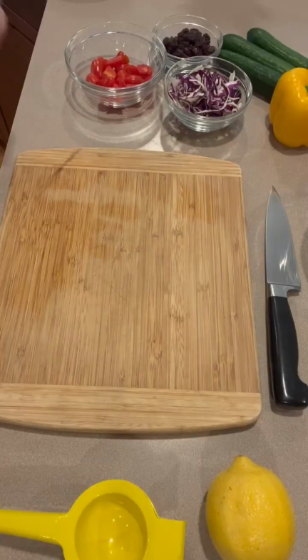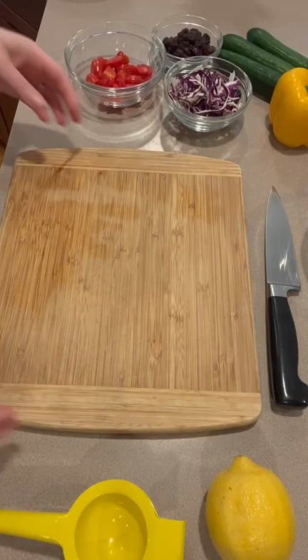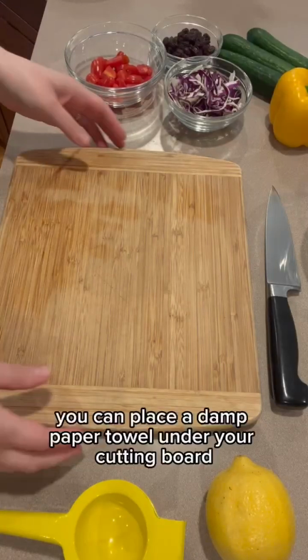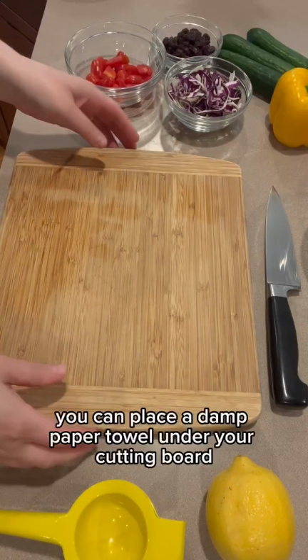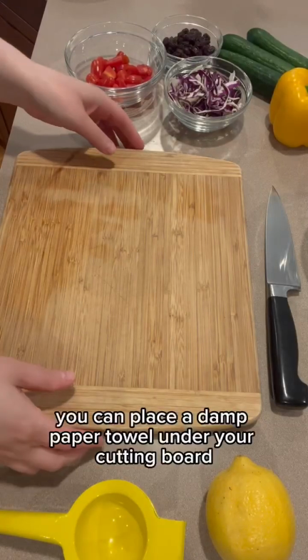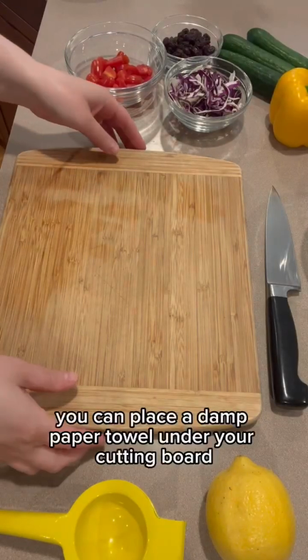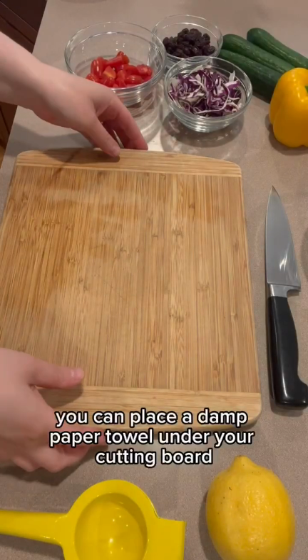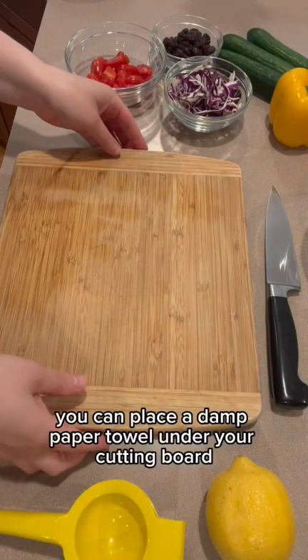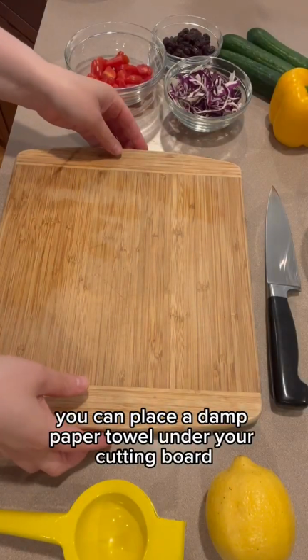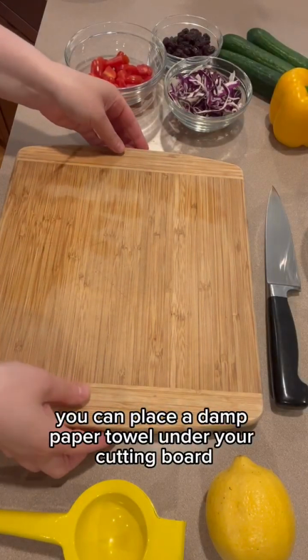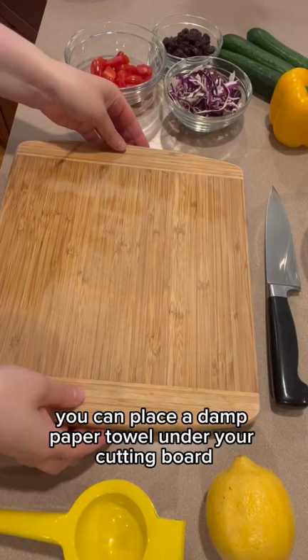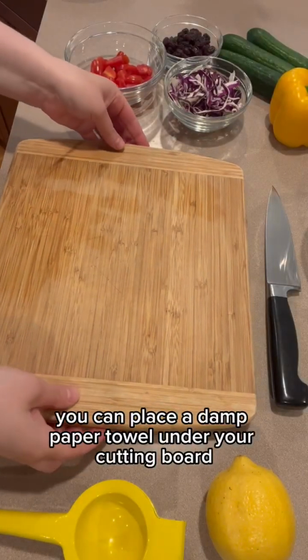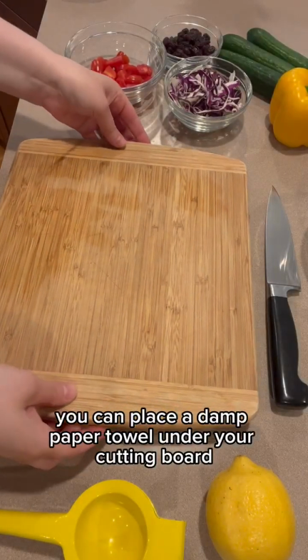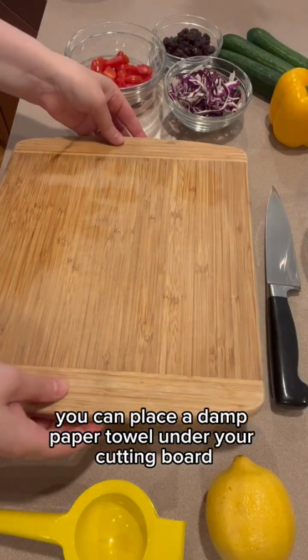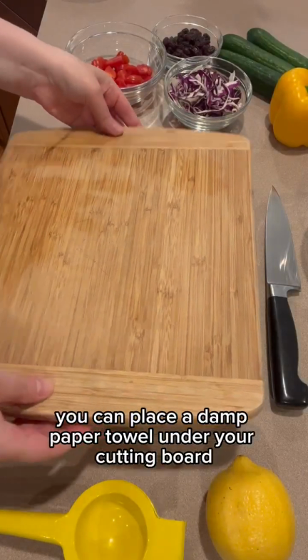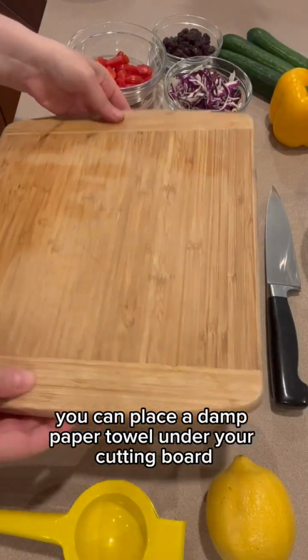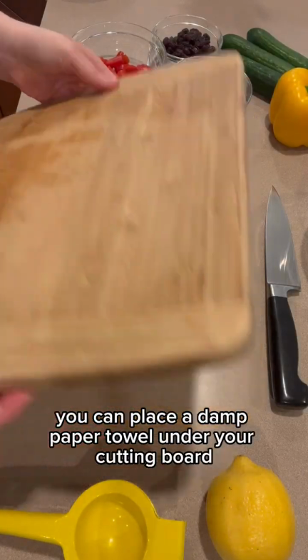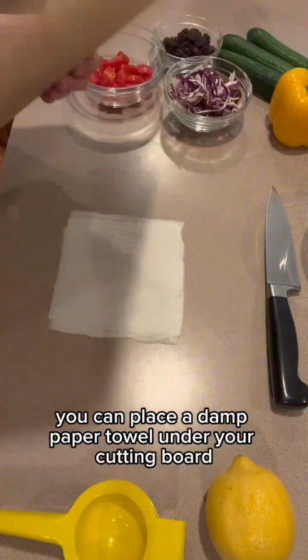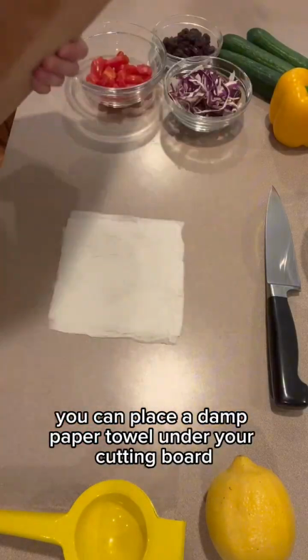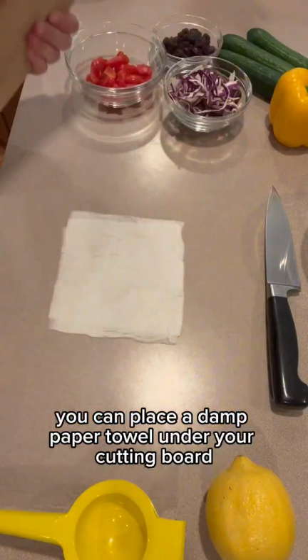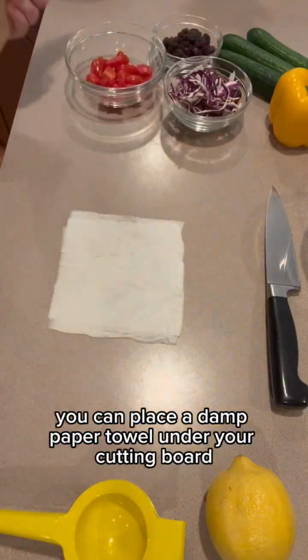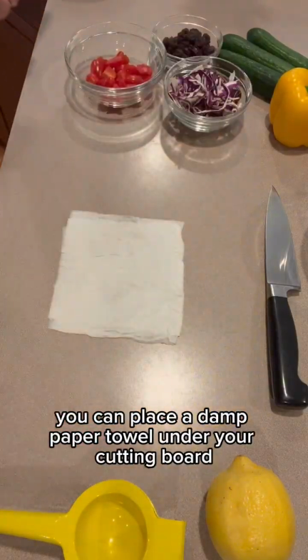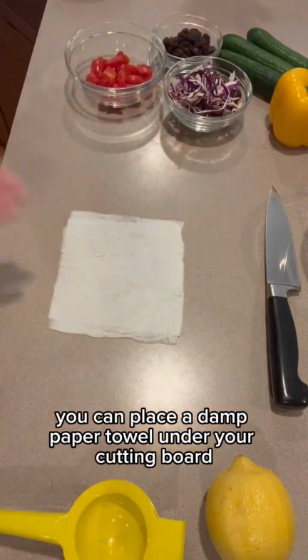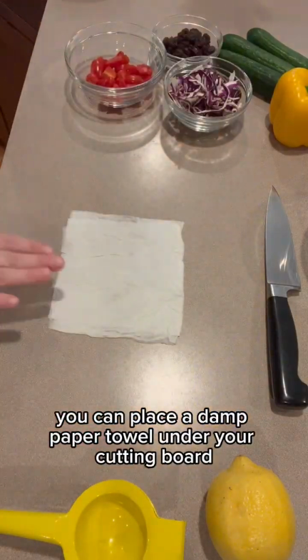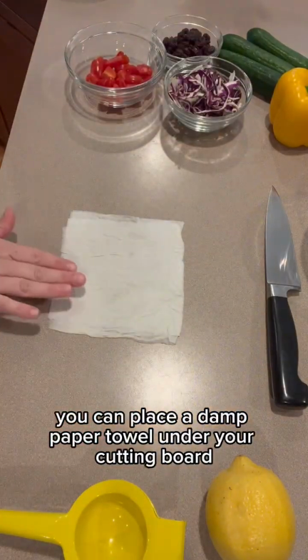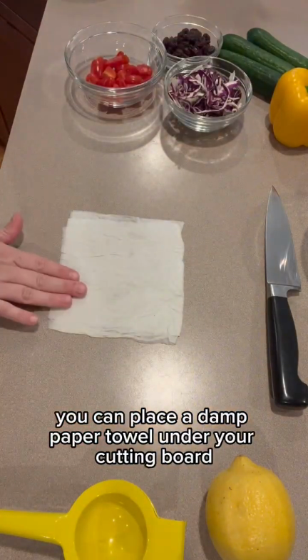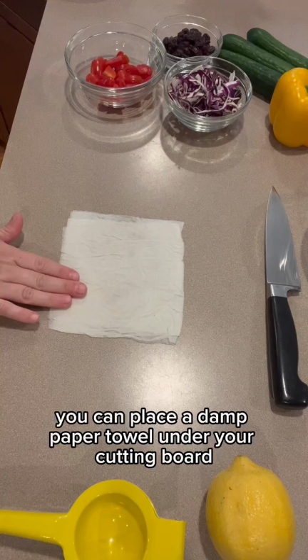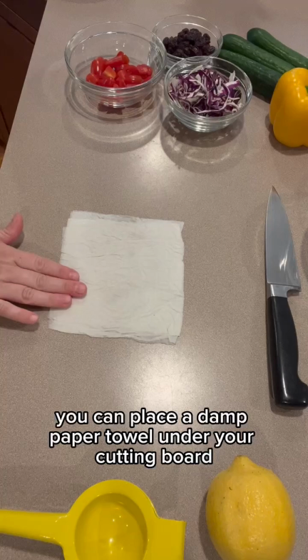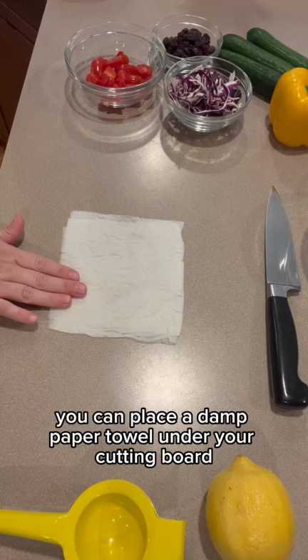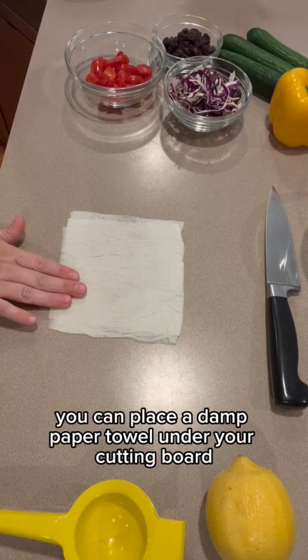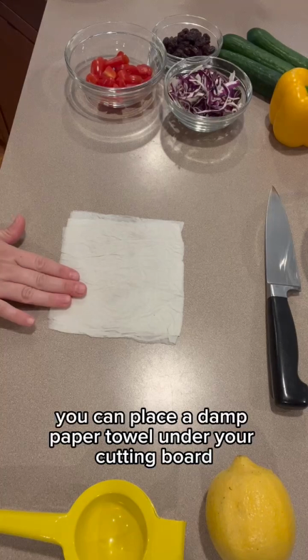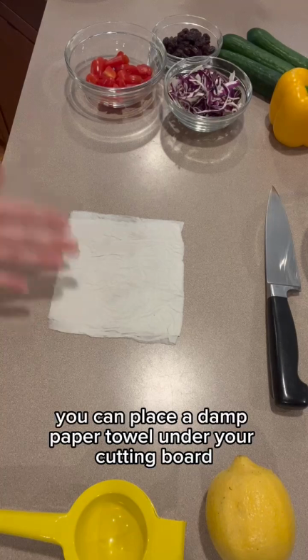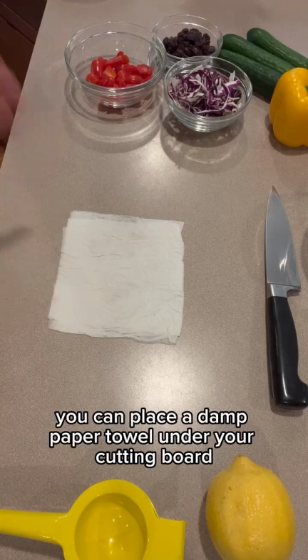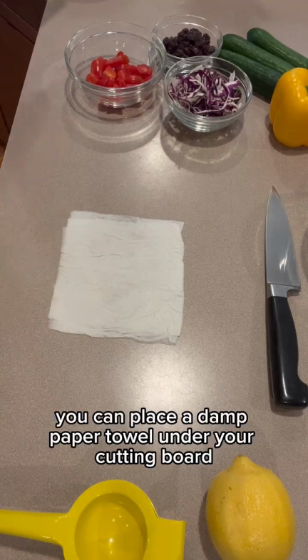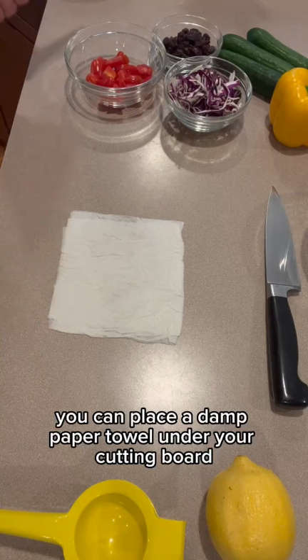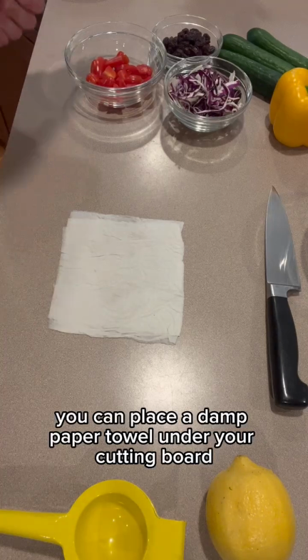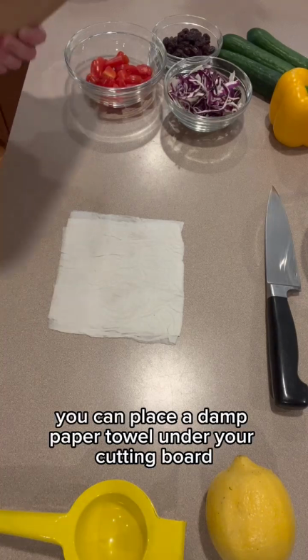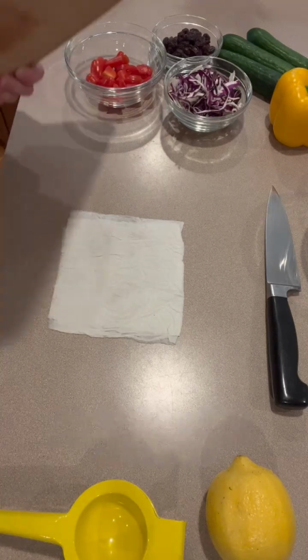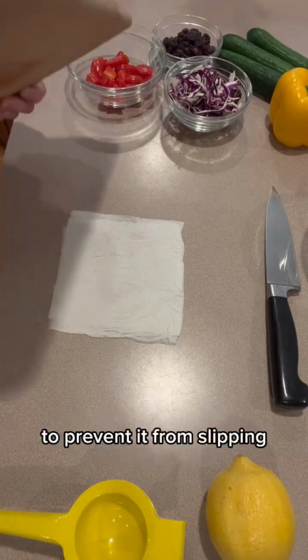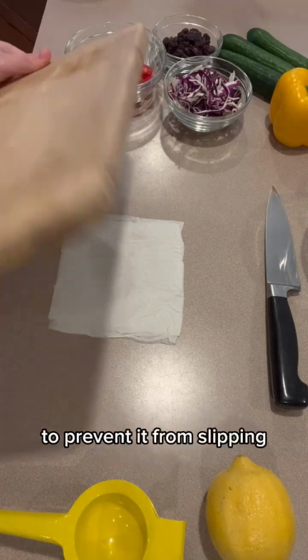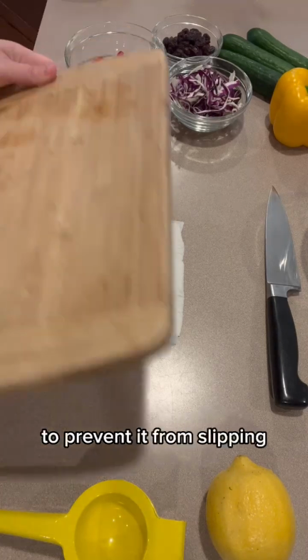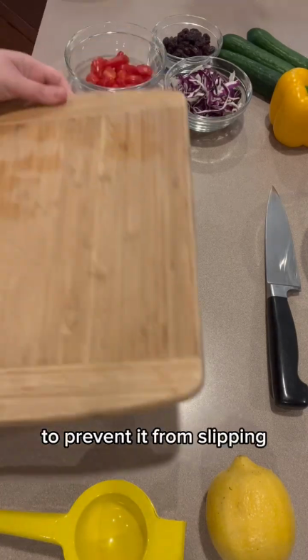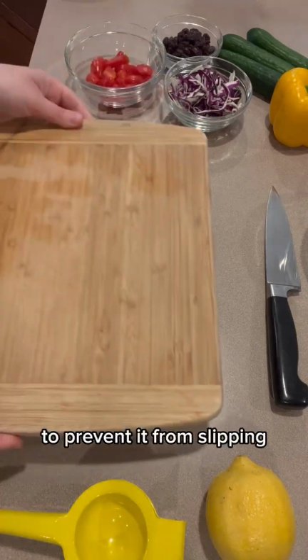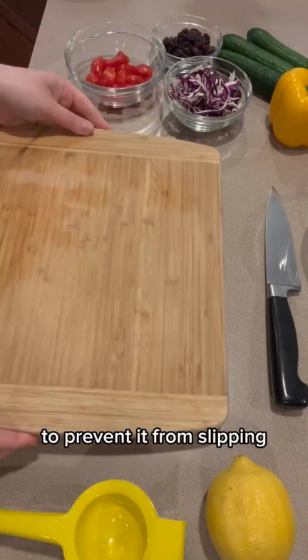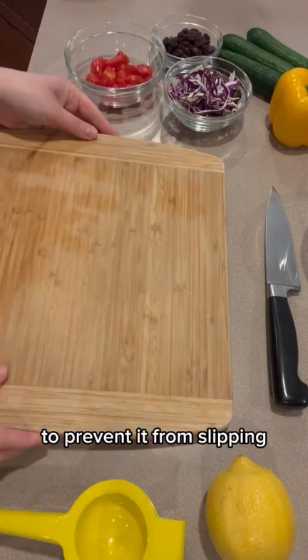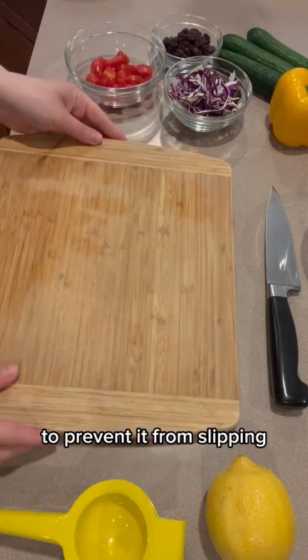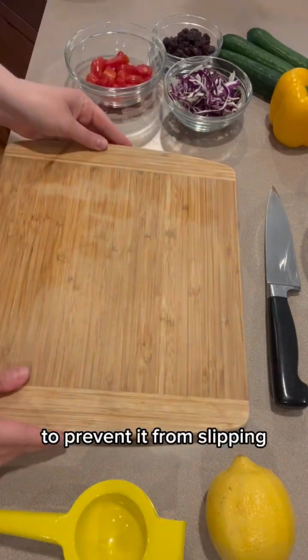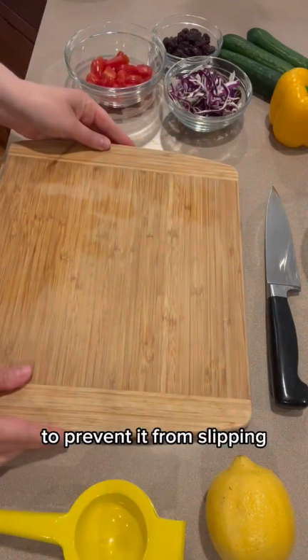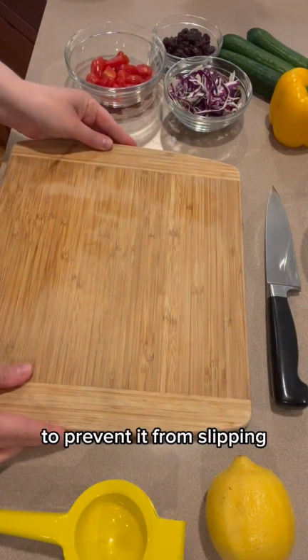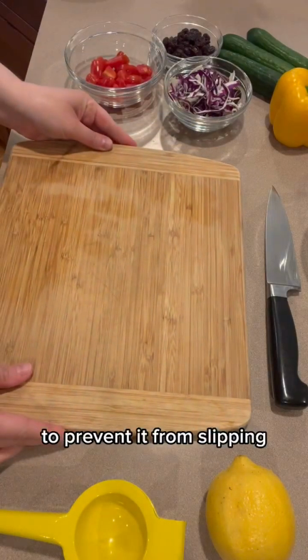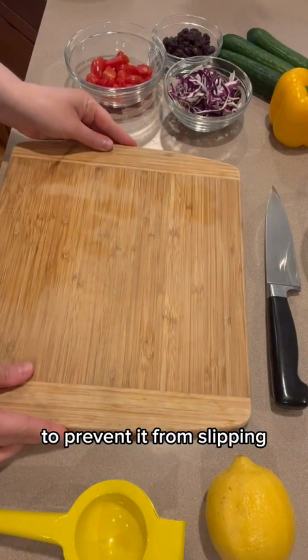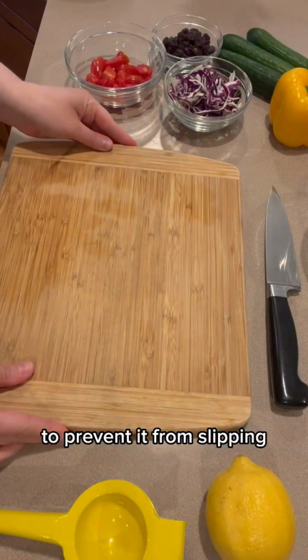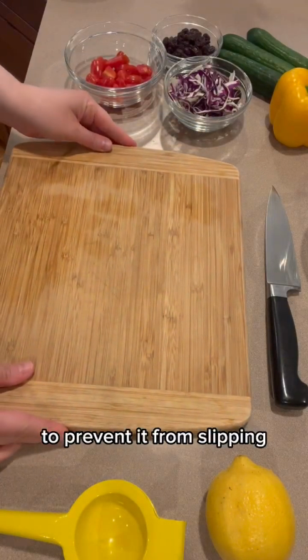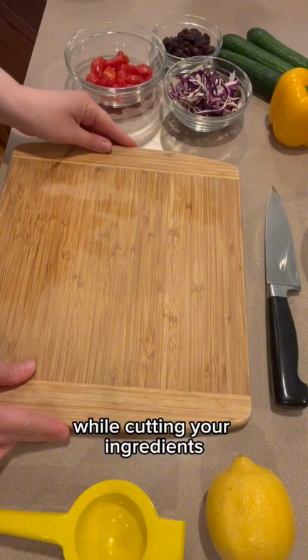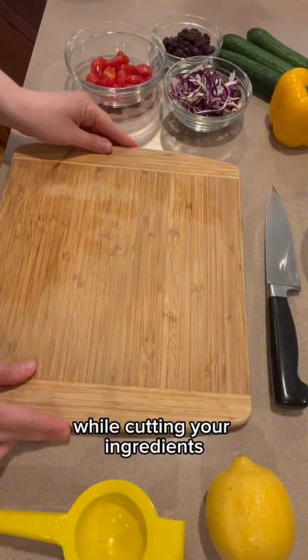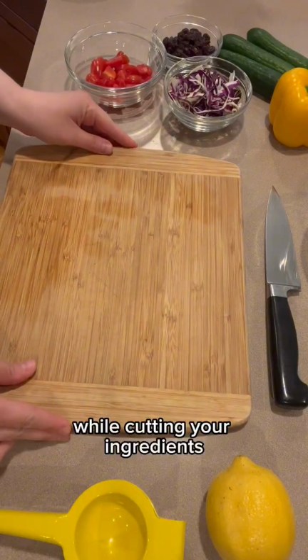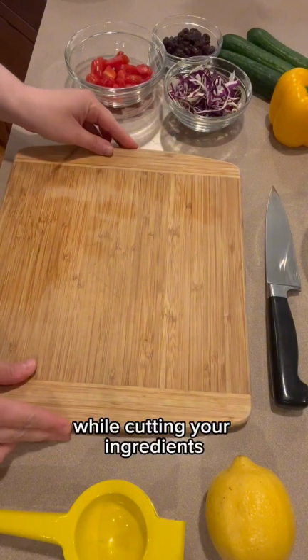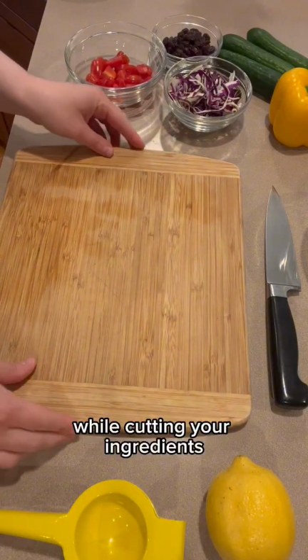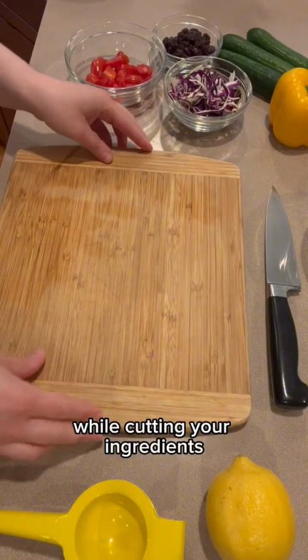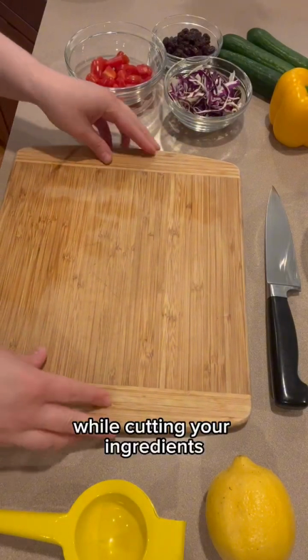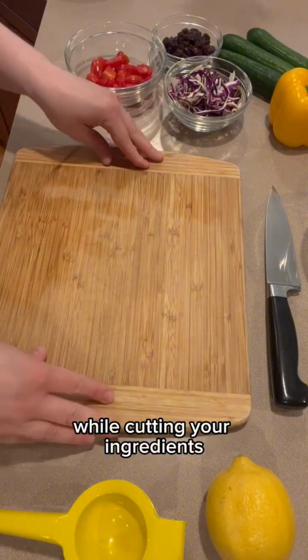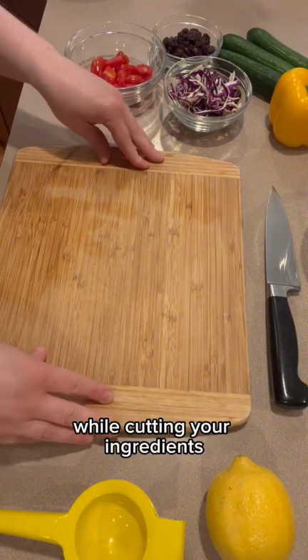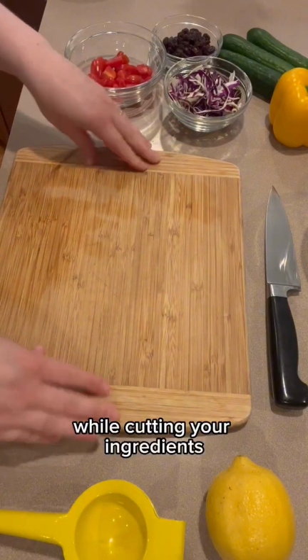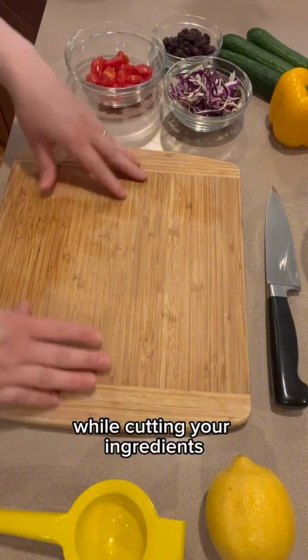You can place a damp paper towel under your cutting board to prevent it from slipping while cutting your ingredients.